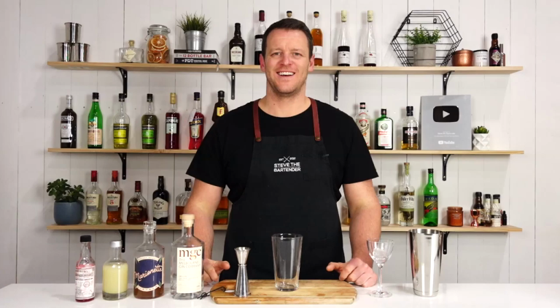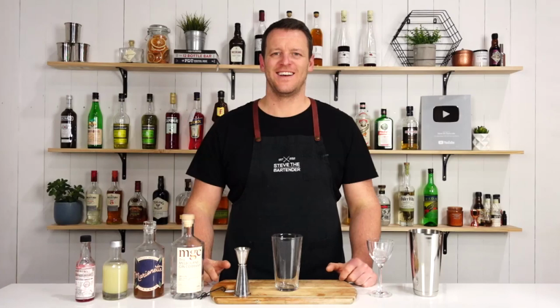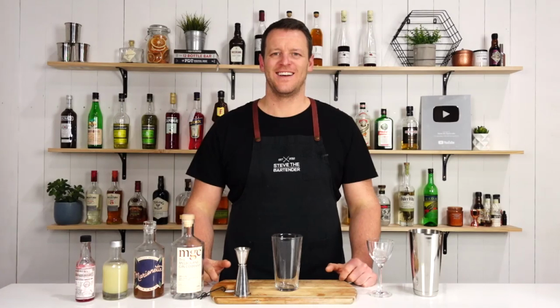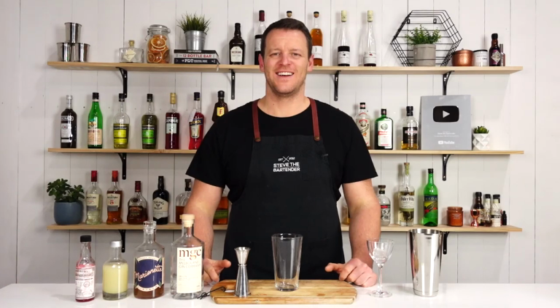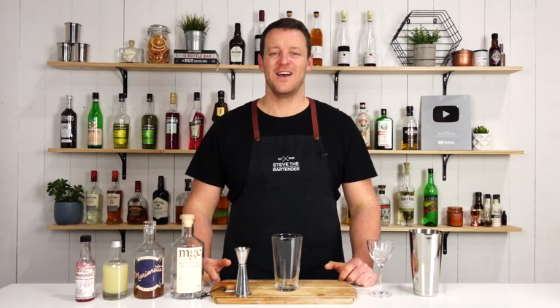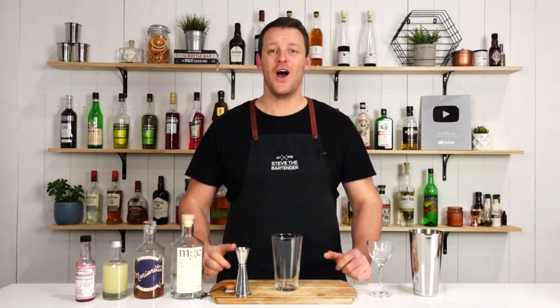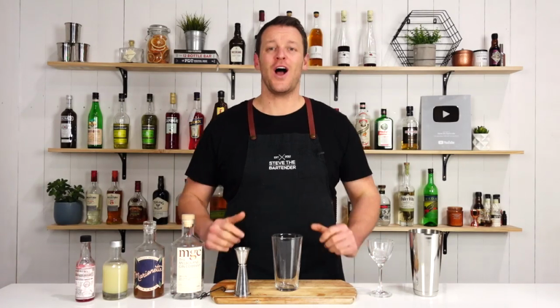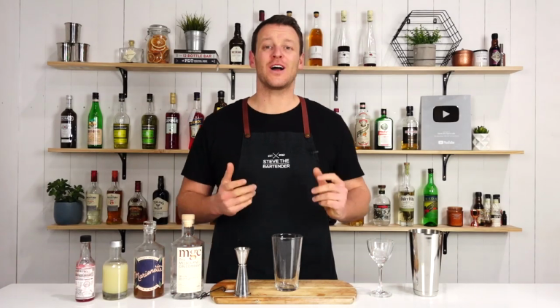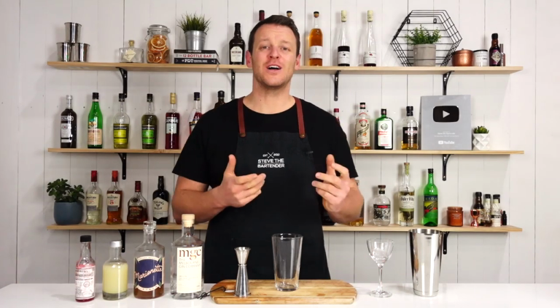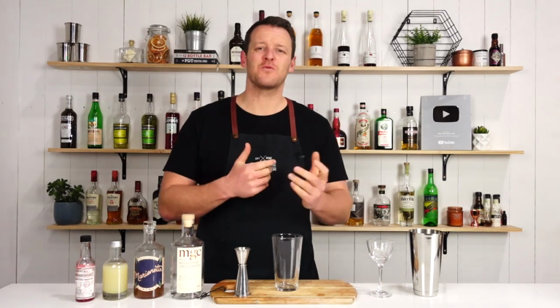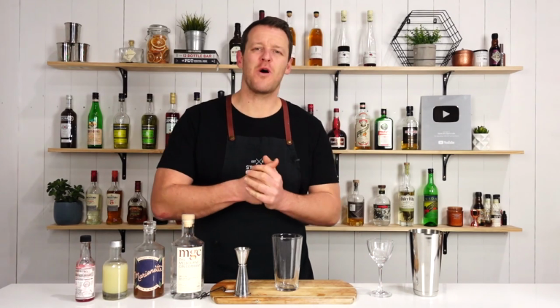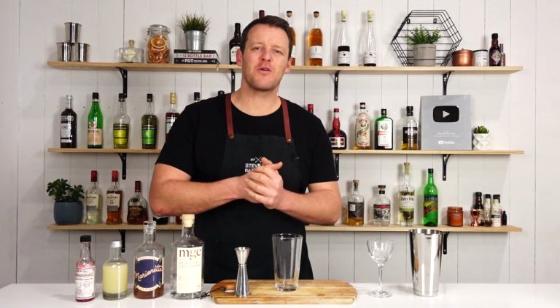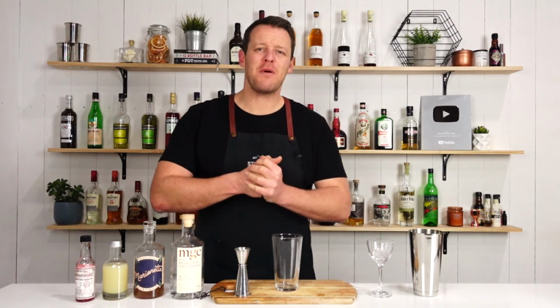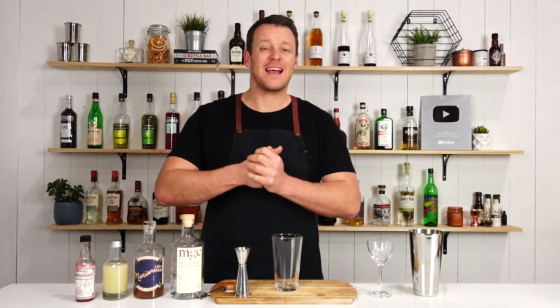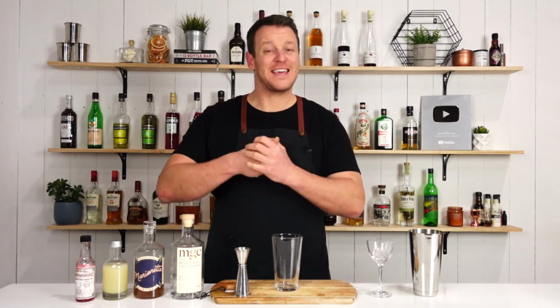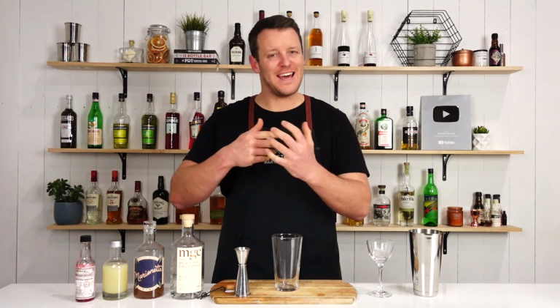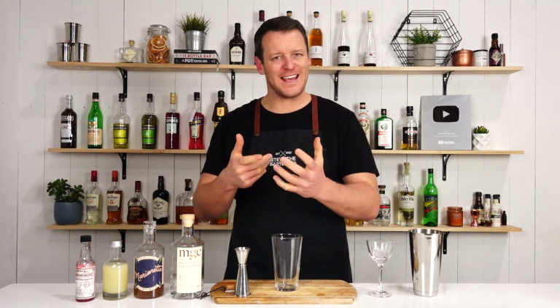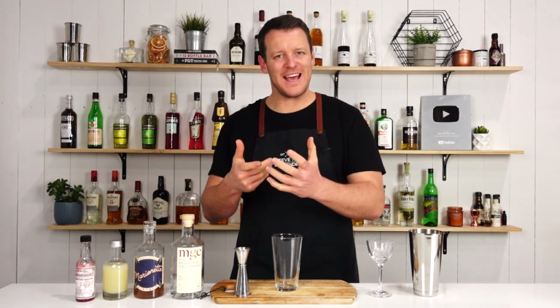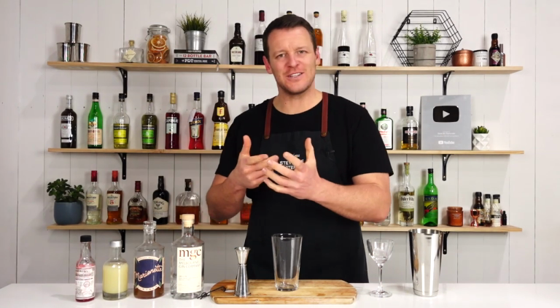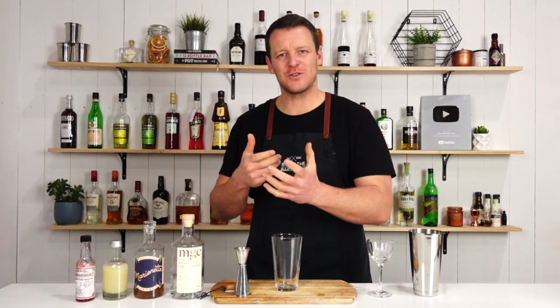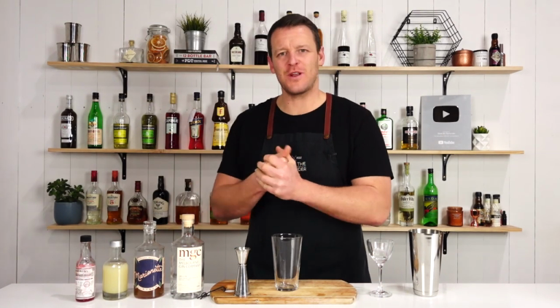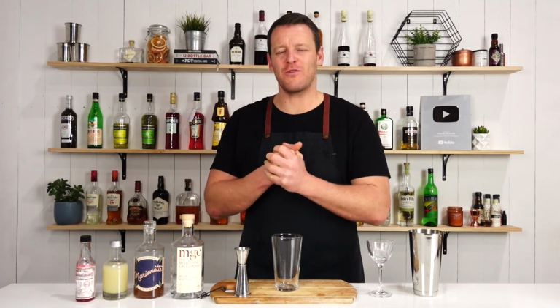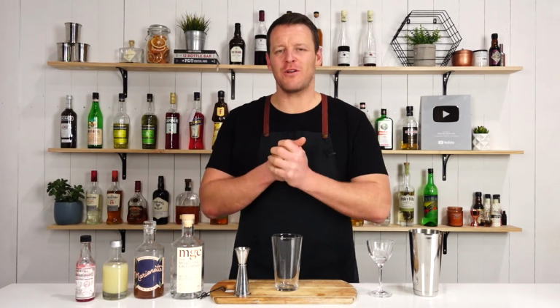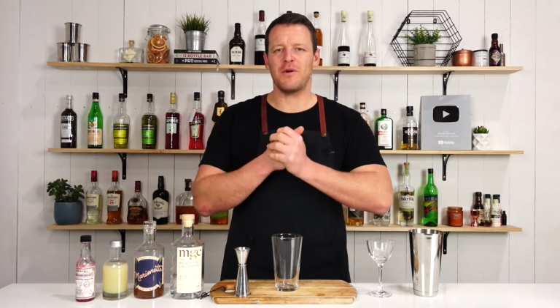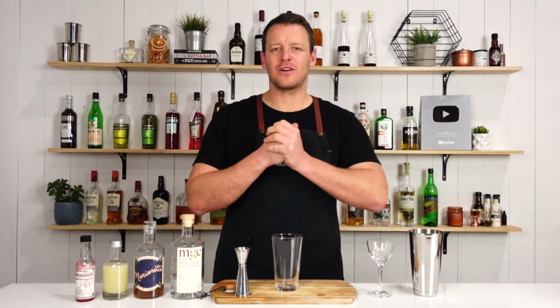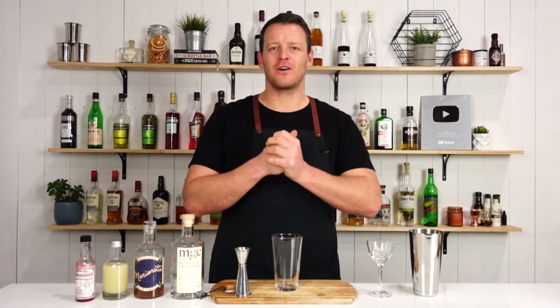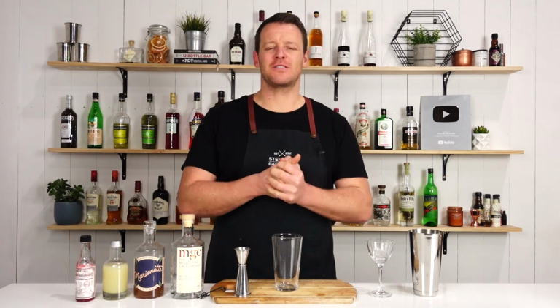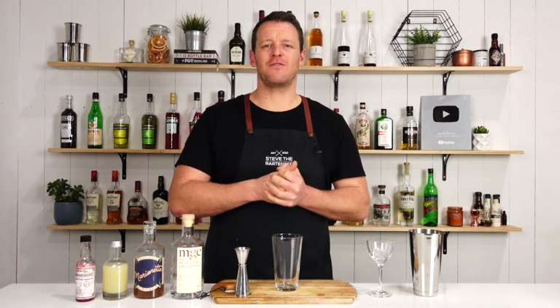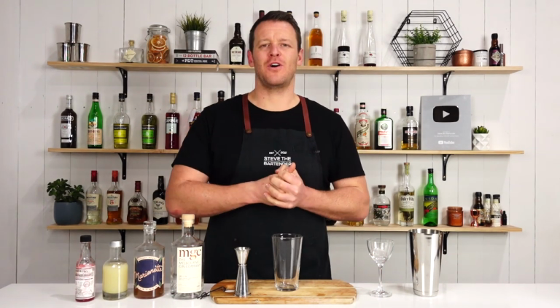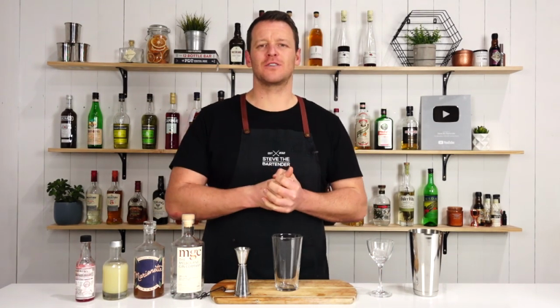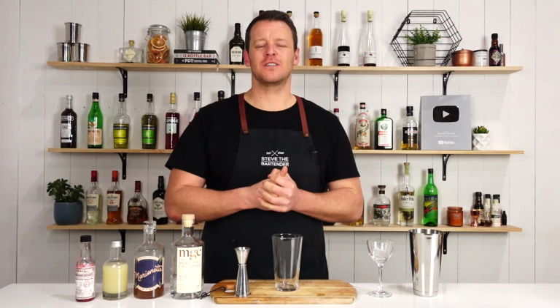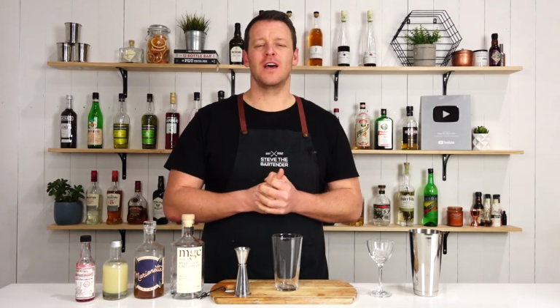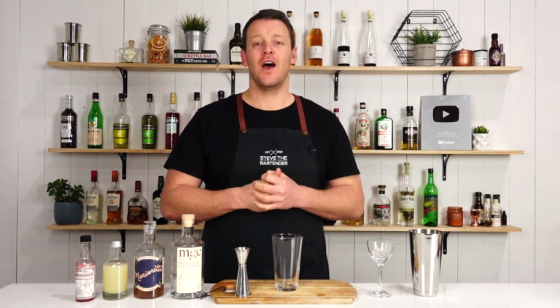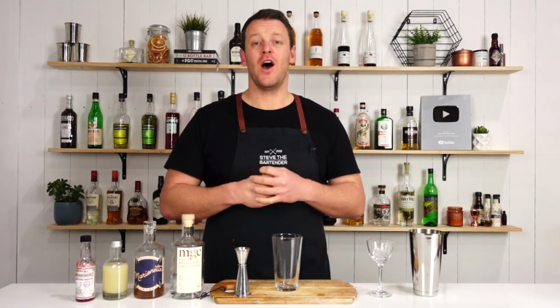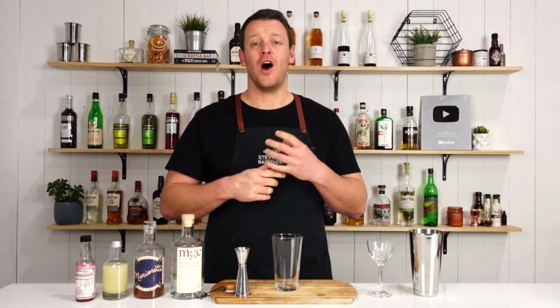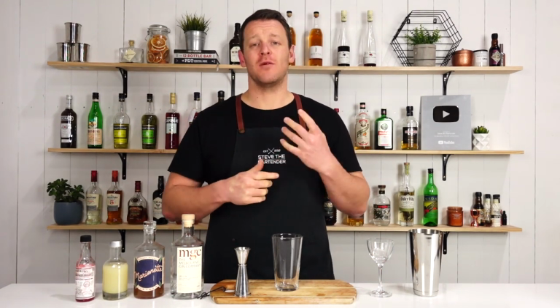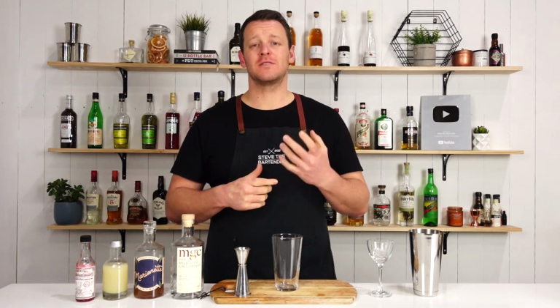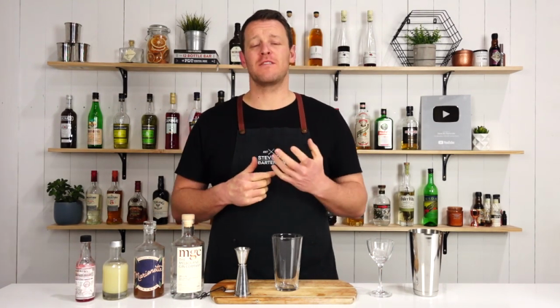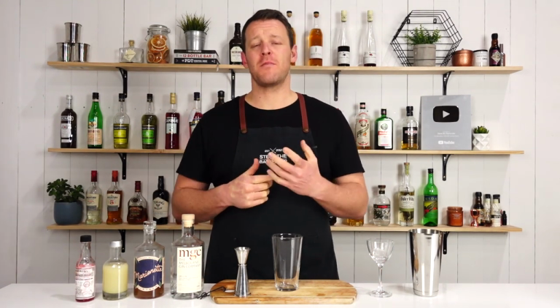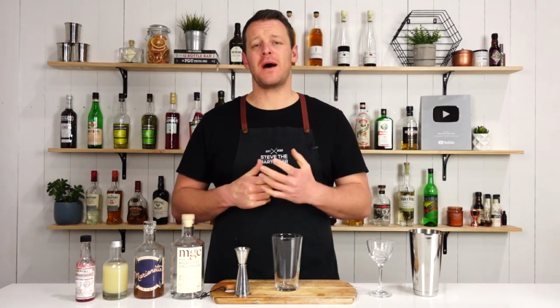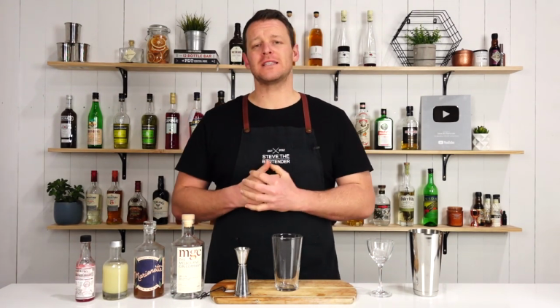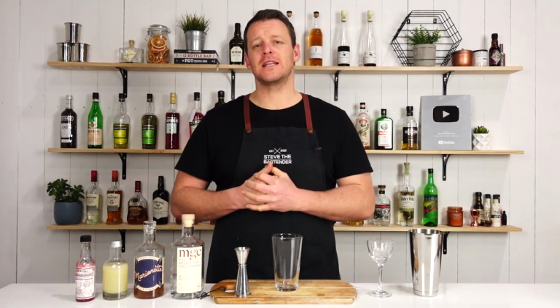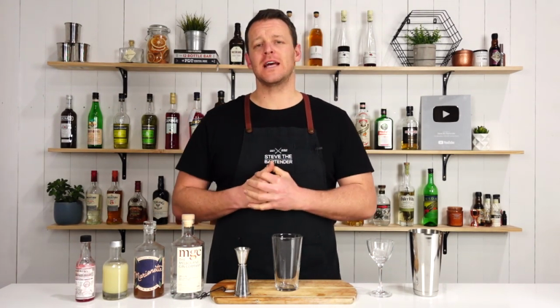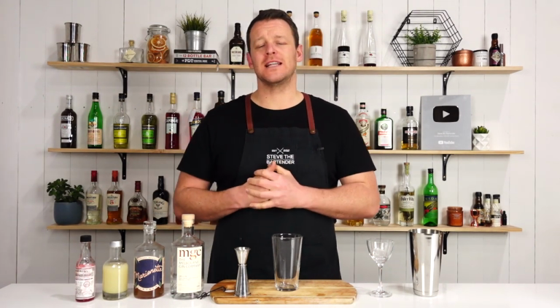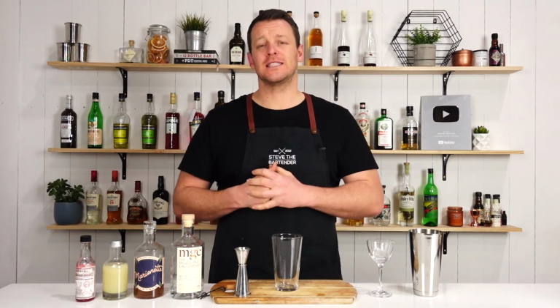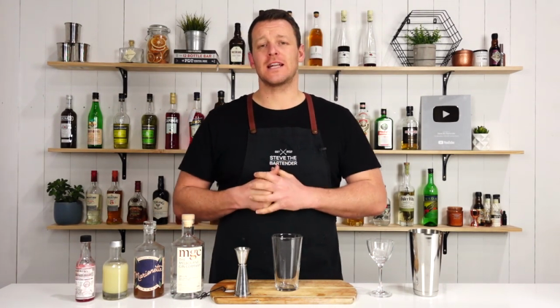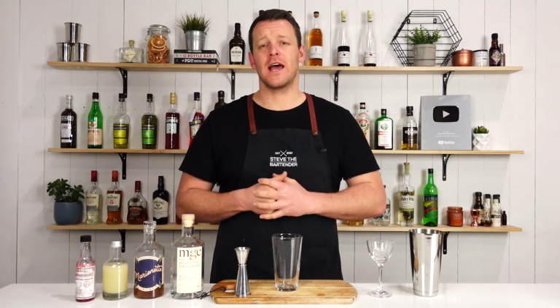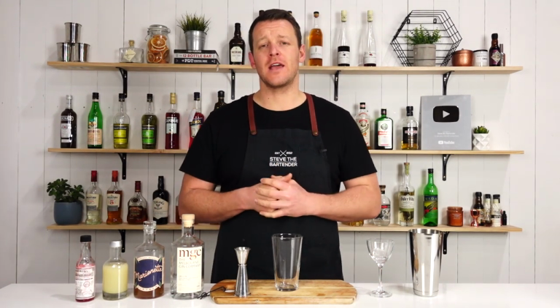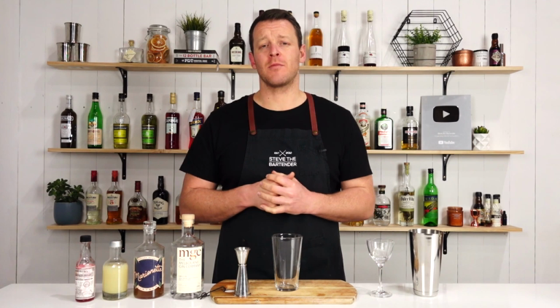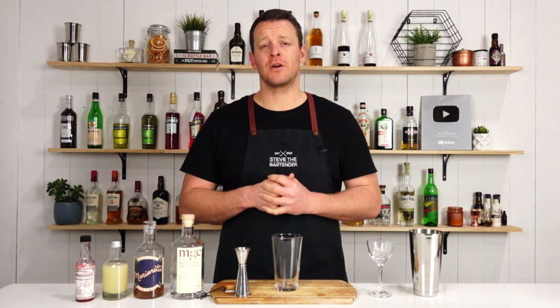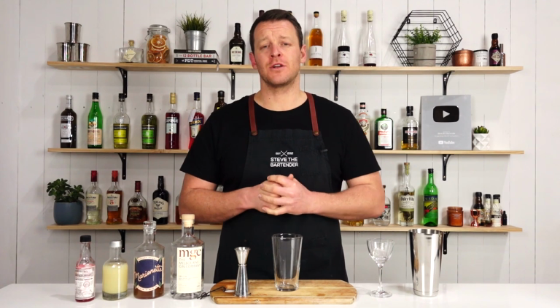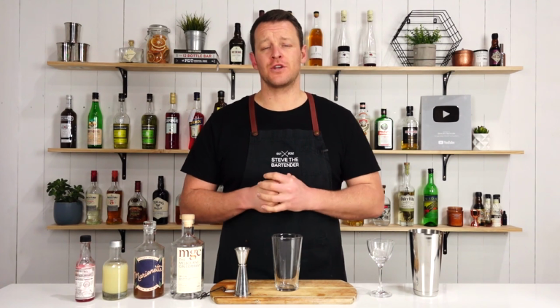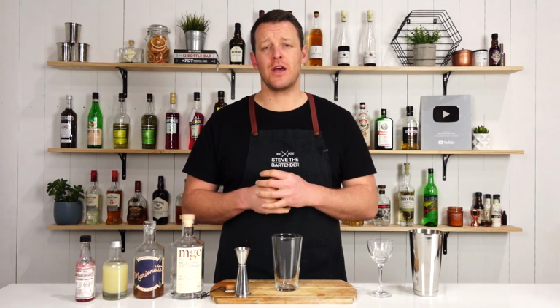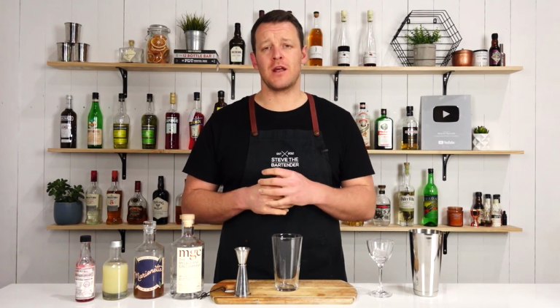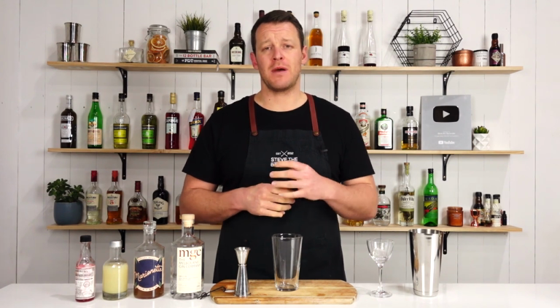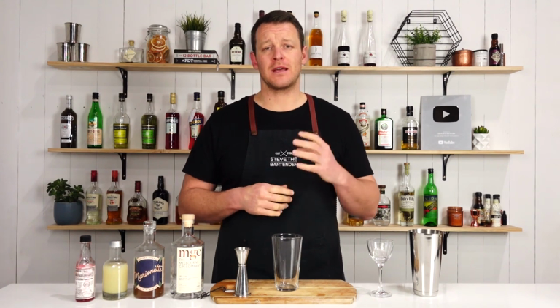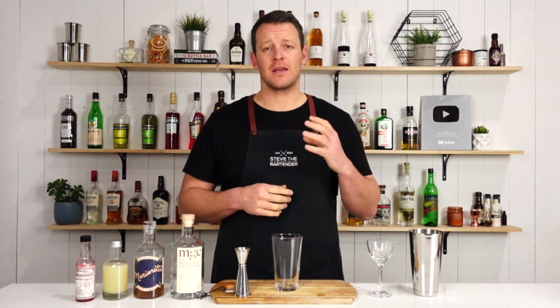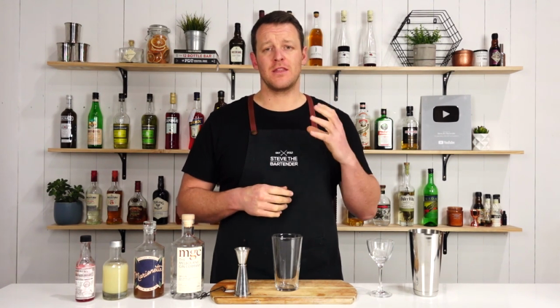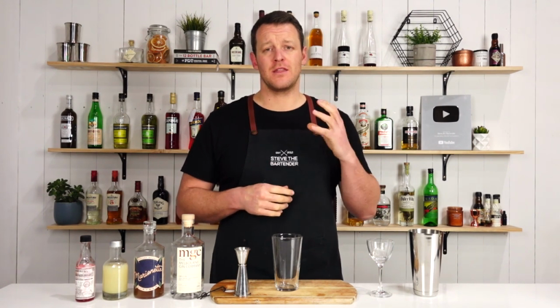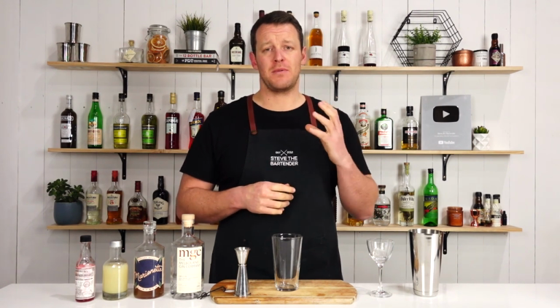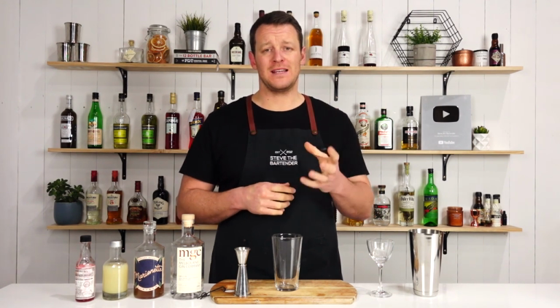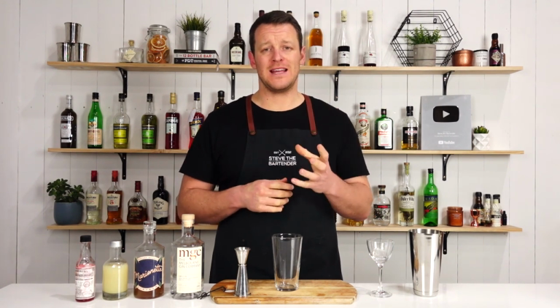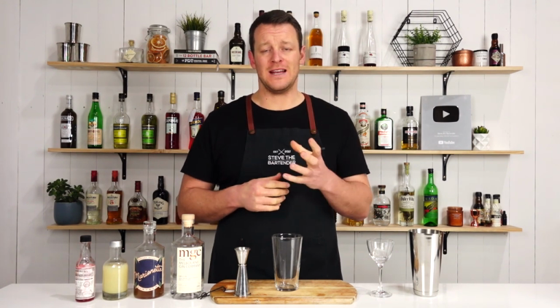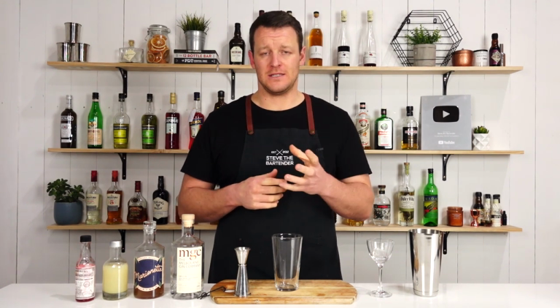Hi guys, welcome back yet again to another one of my cocktail vlogs. I'm Steve the bartender, and today I'm gonna show you how to make the Pendennis.